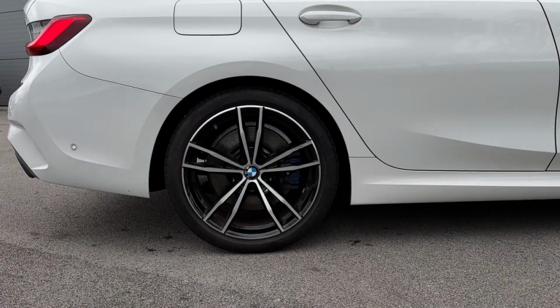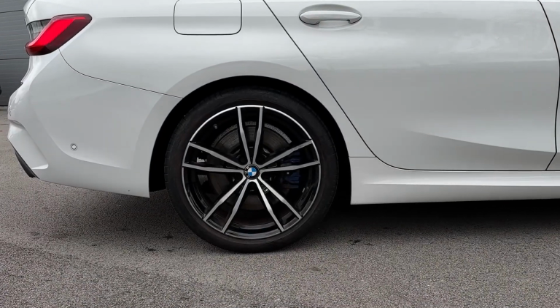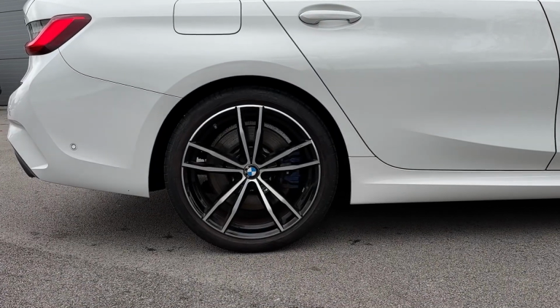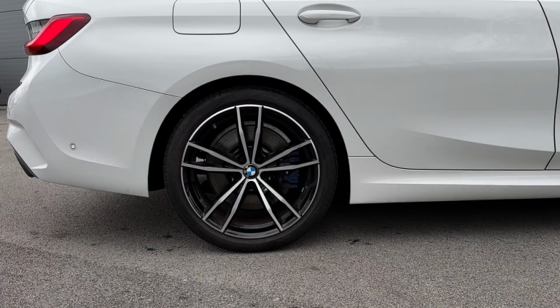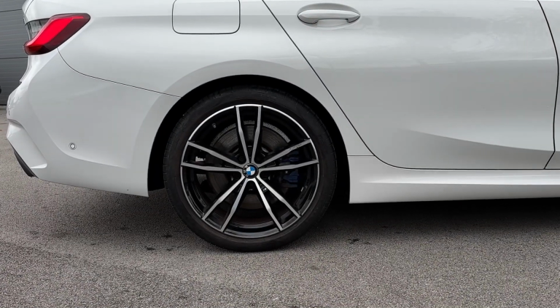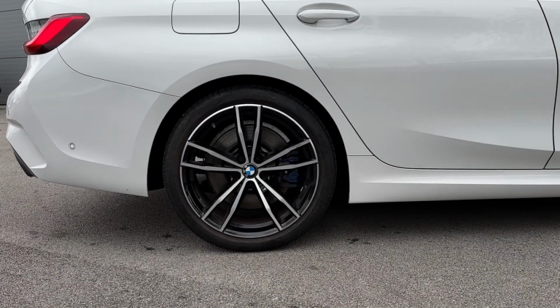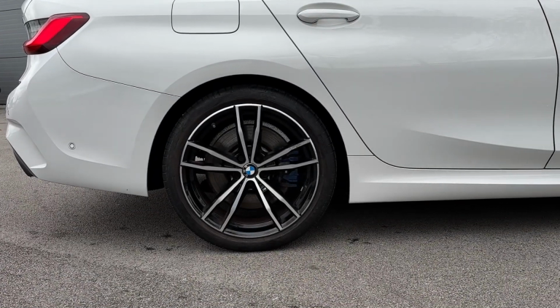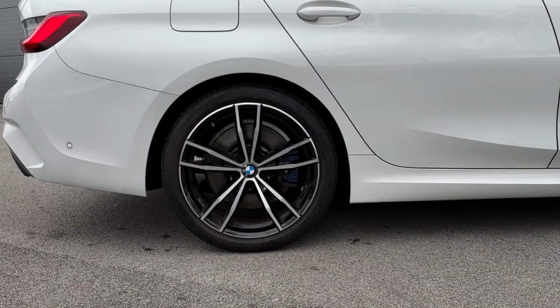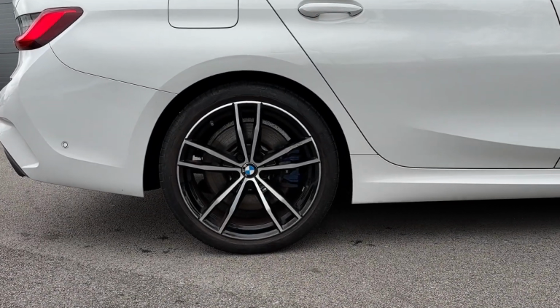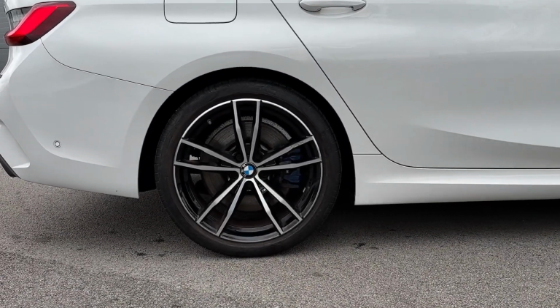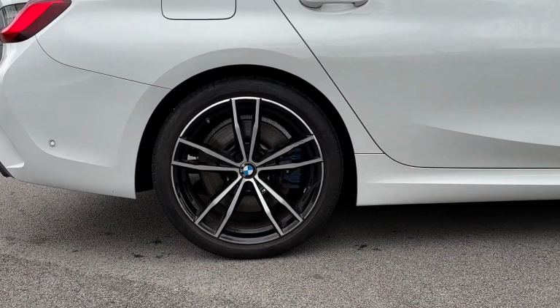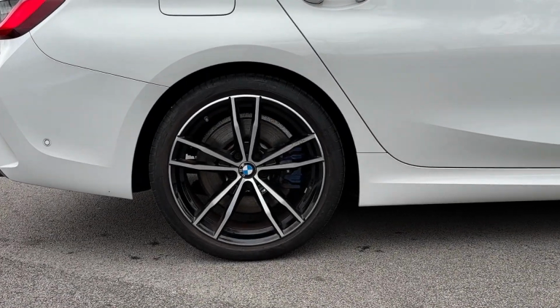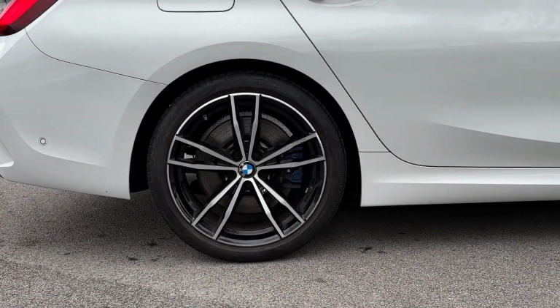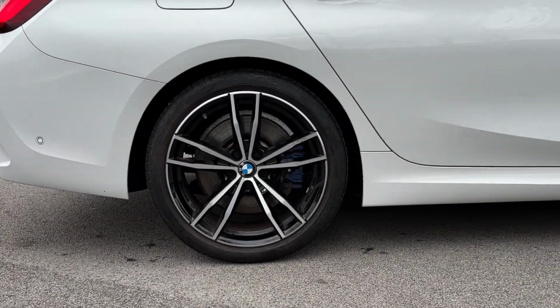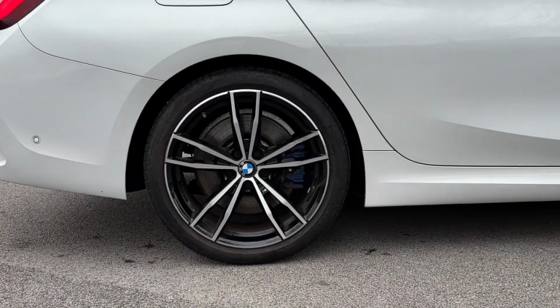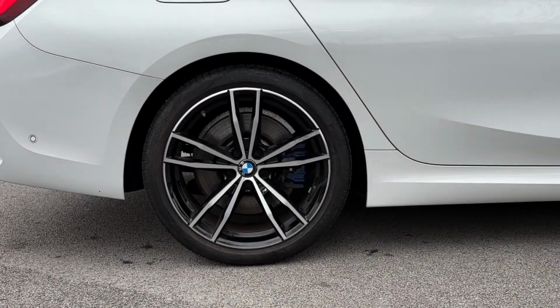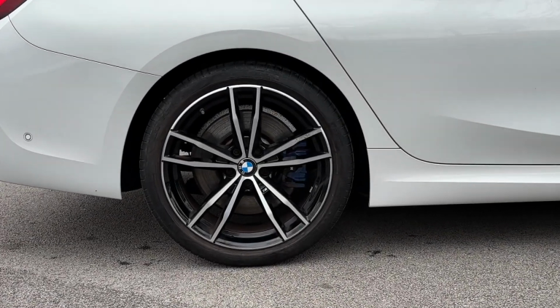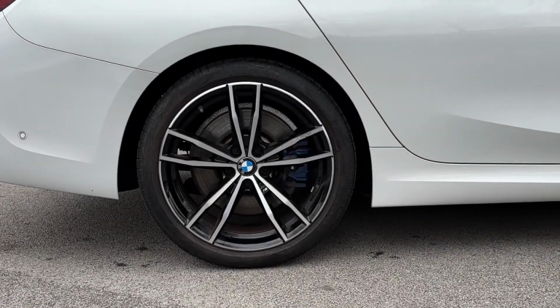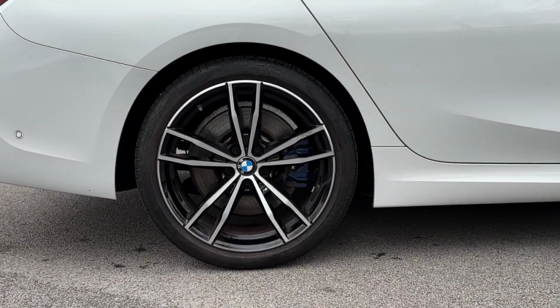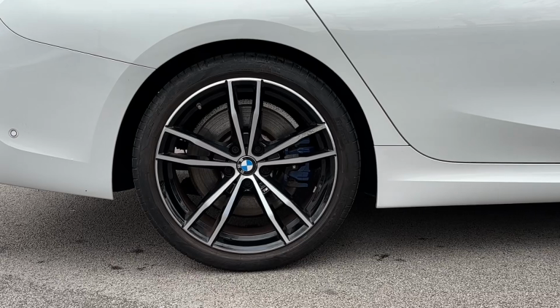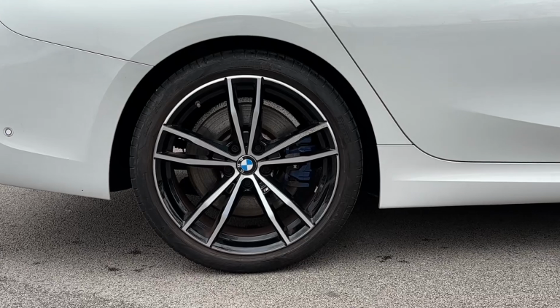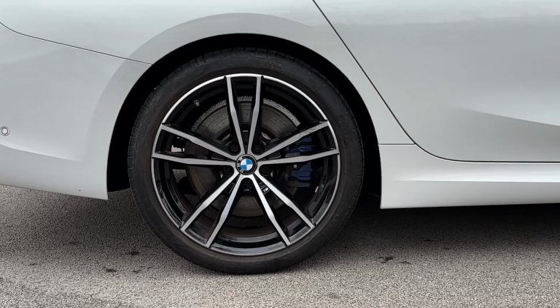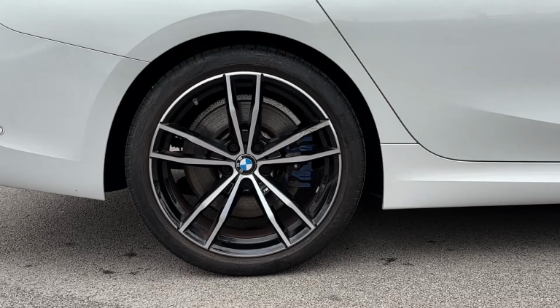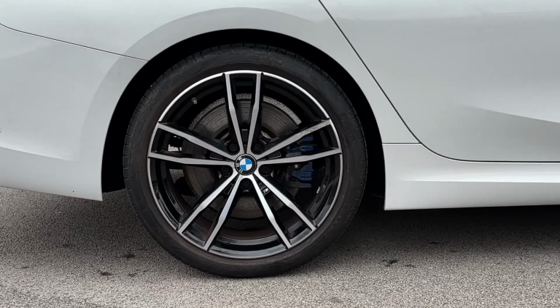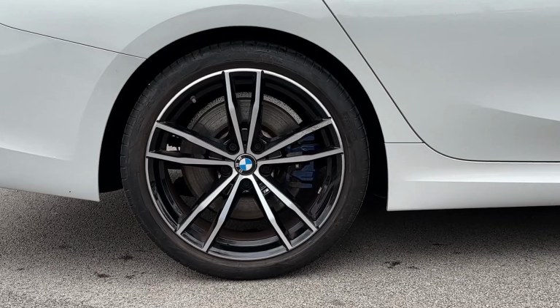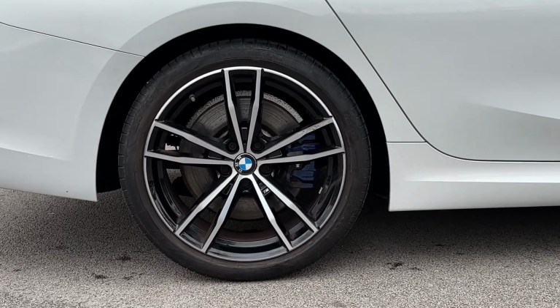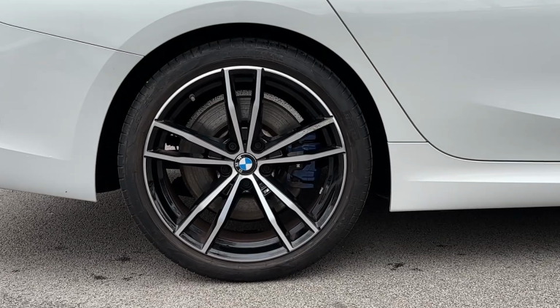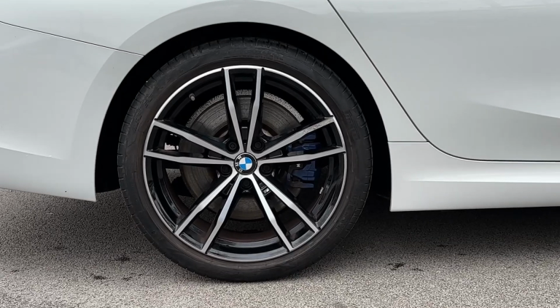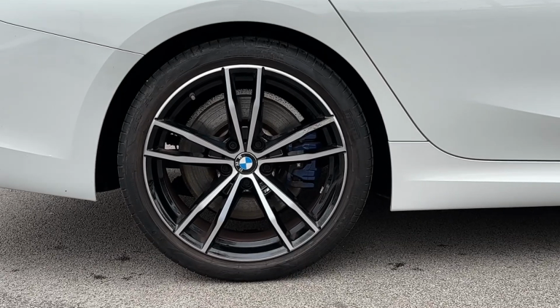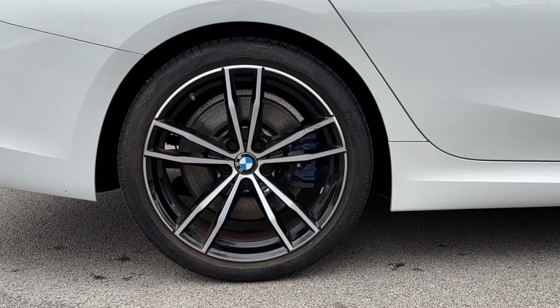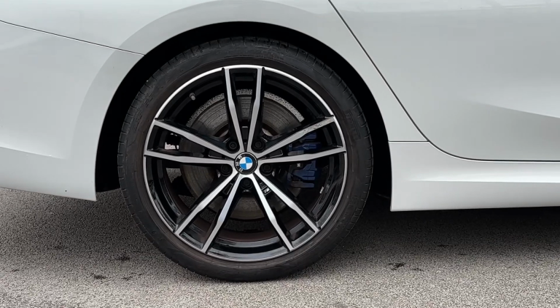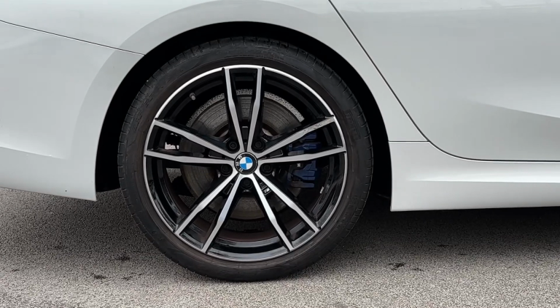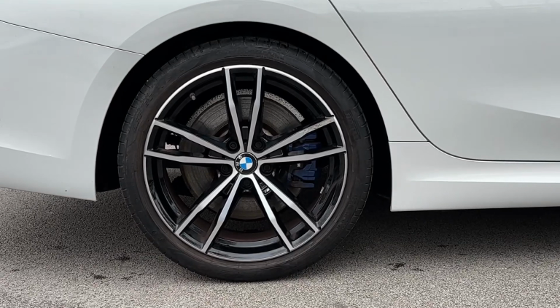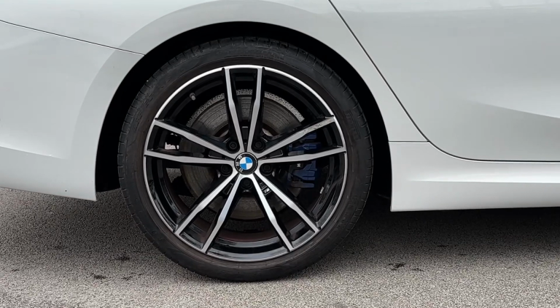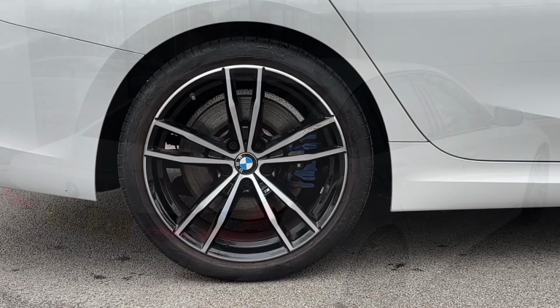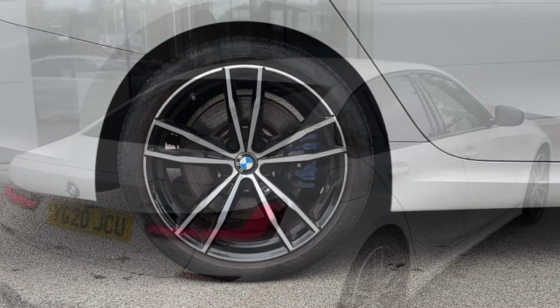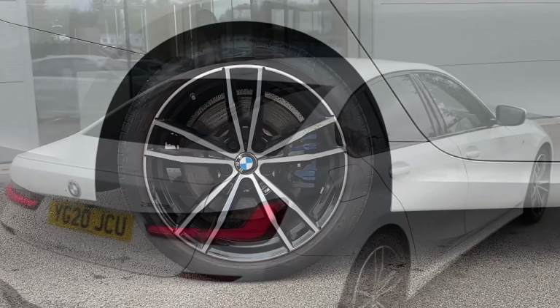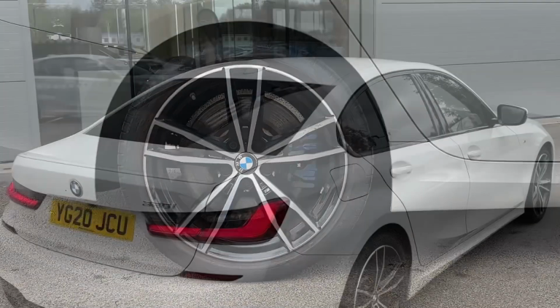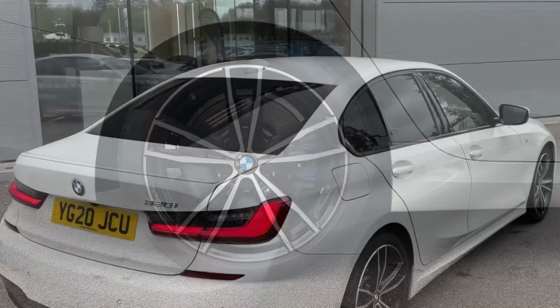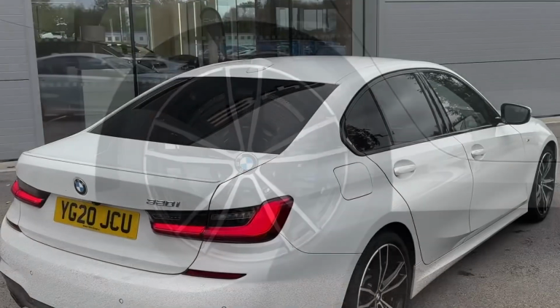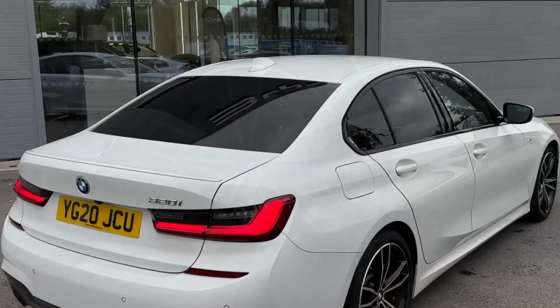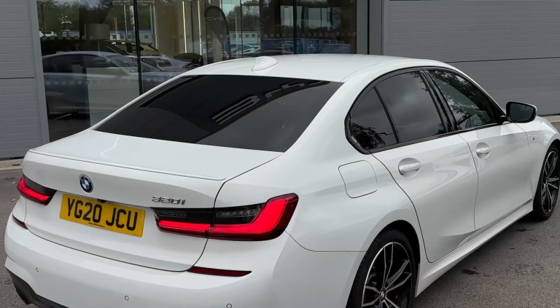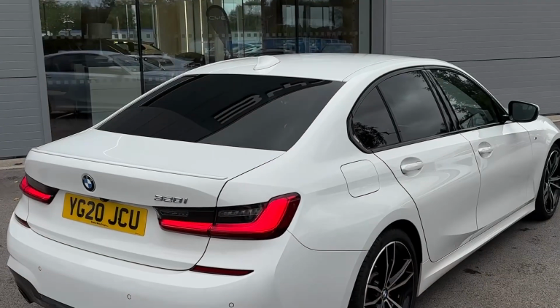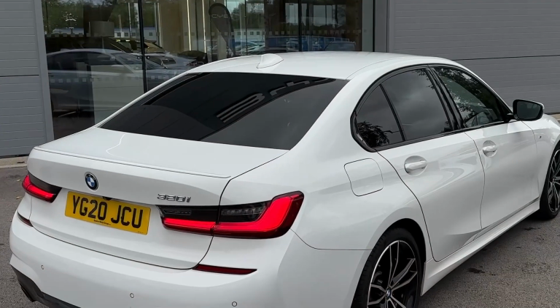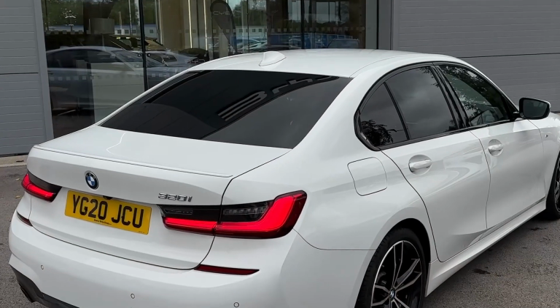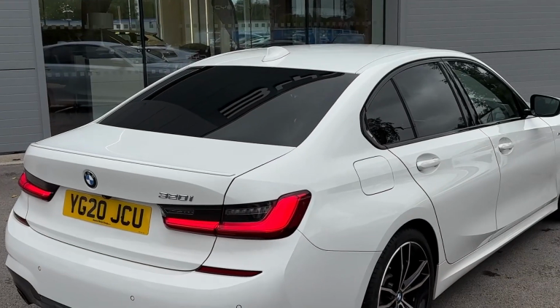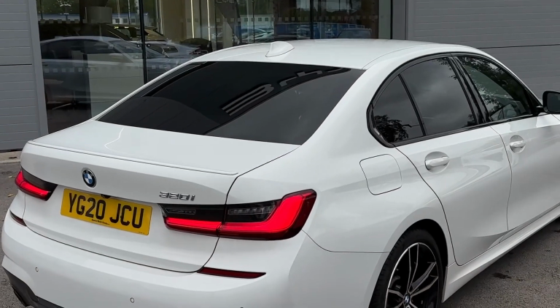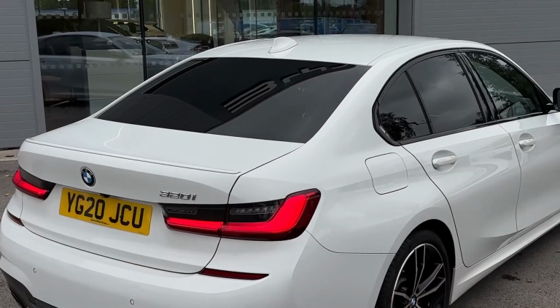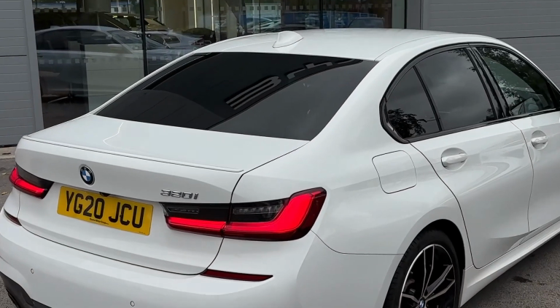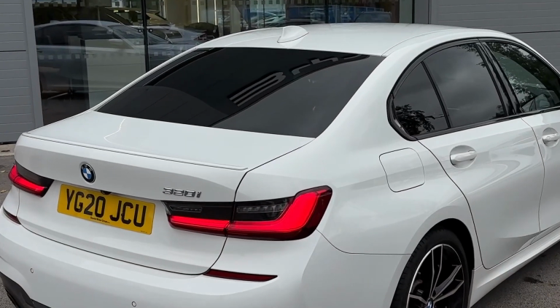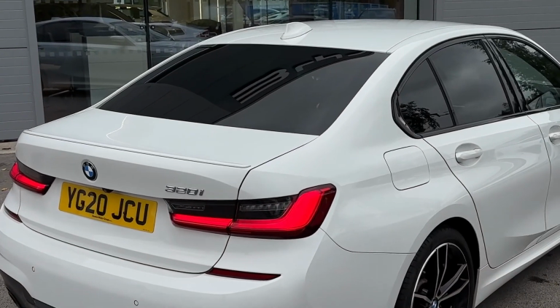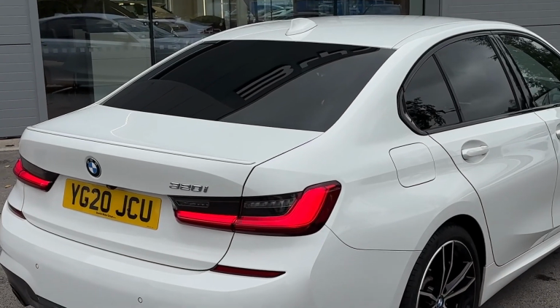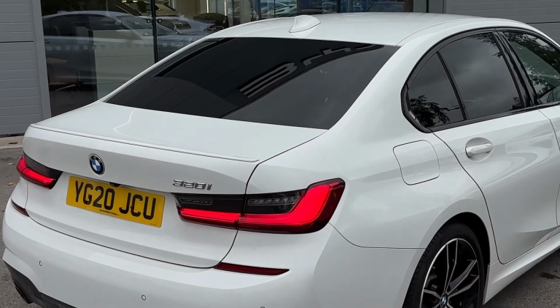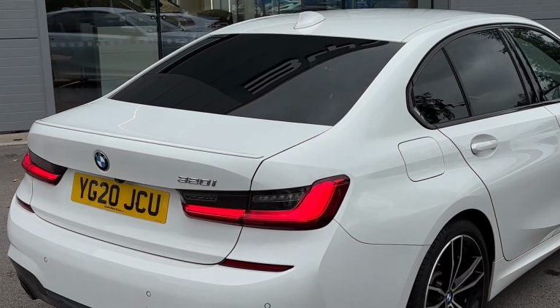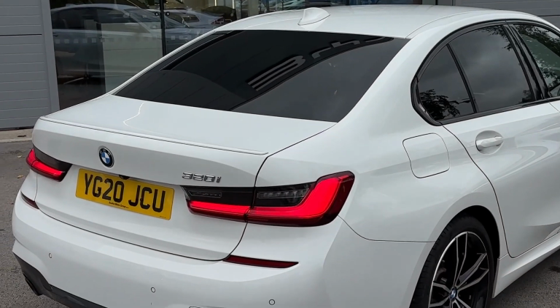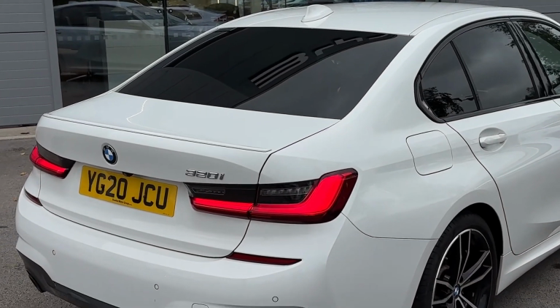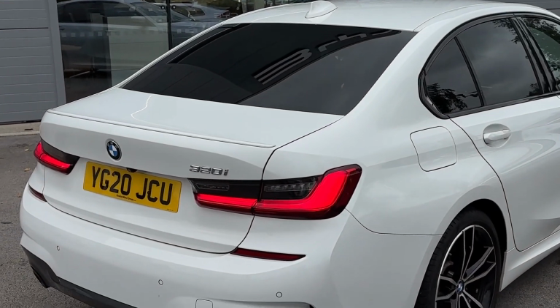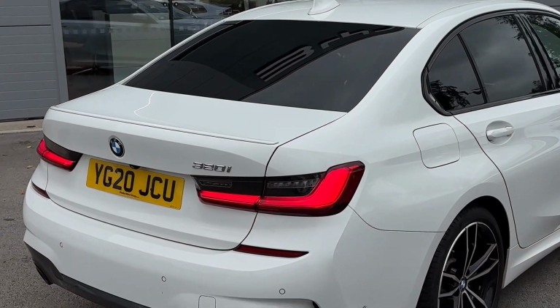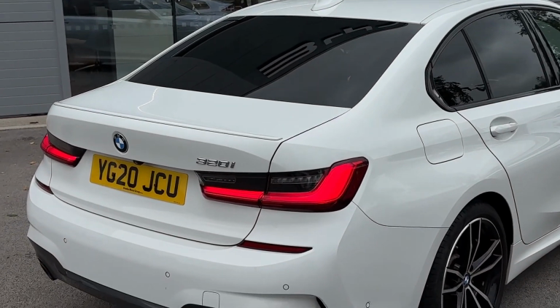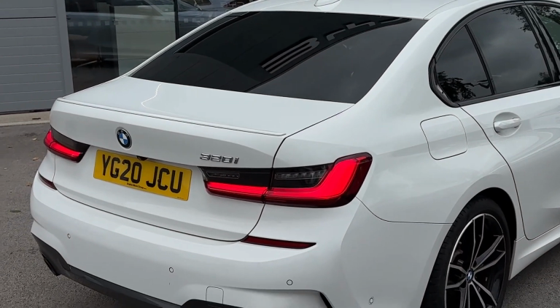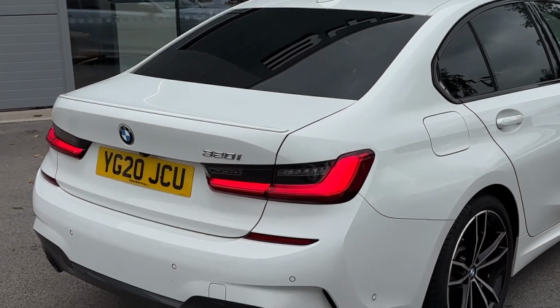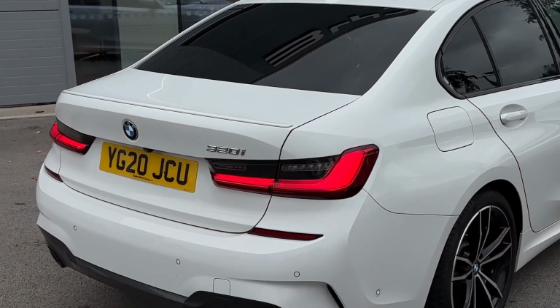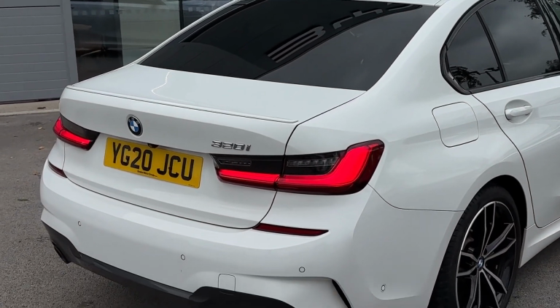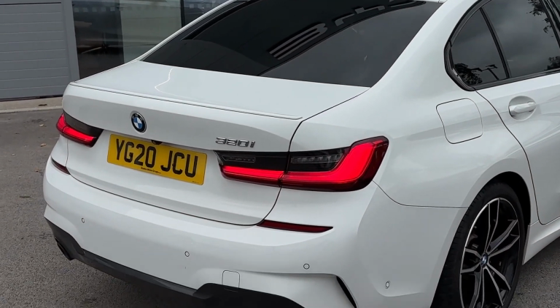Down below, the 3 Series sits on a set of 18-inch alloy wheels which come in an M-lite double-spoke design and finished in an orbit grey colour.